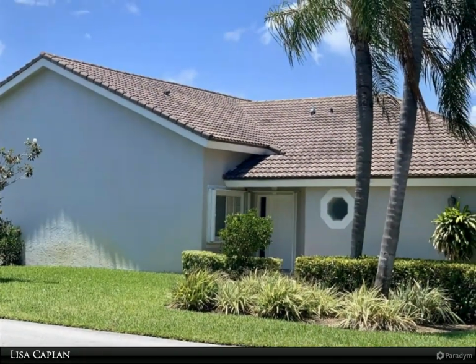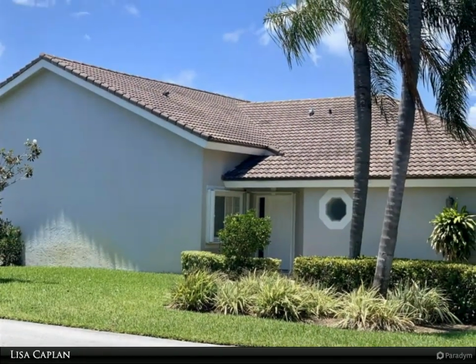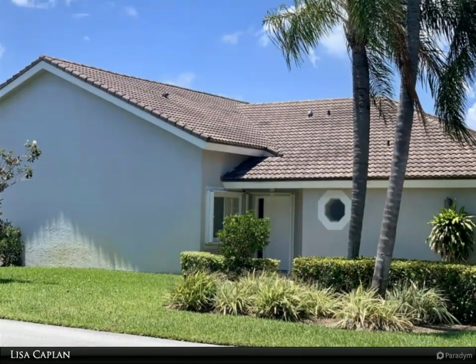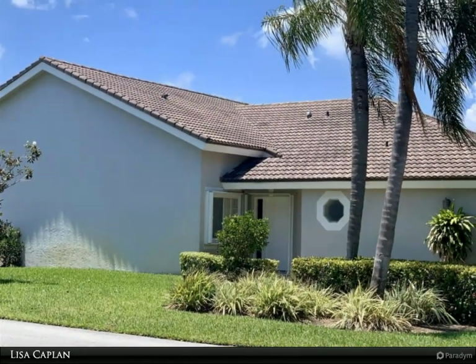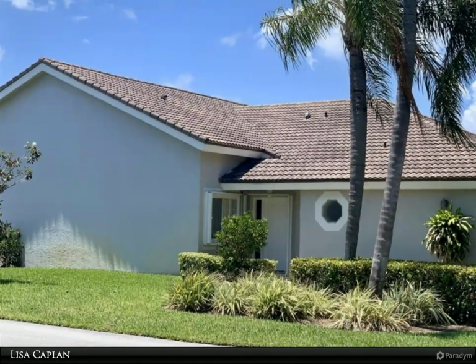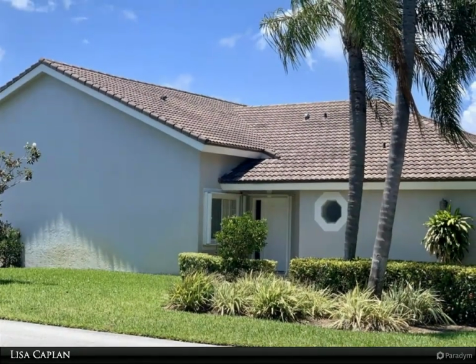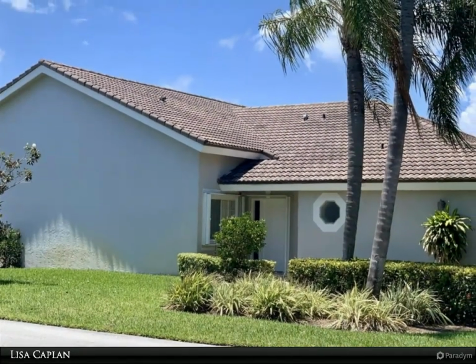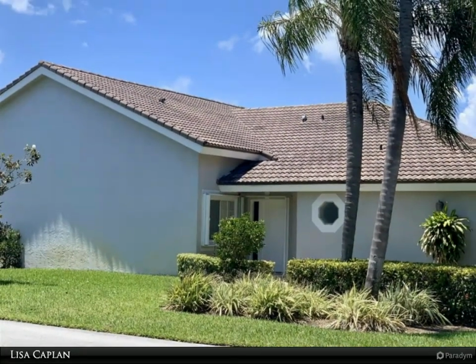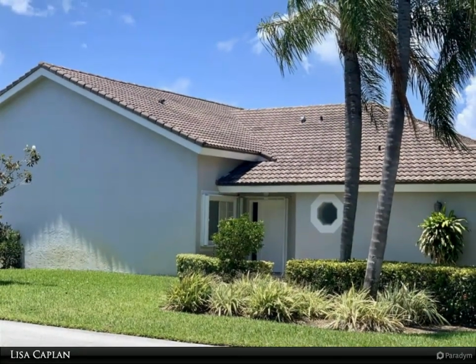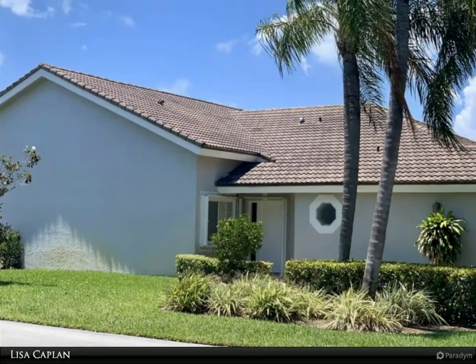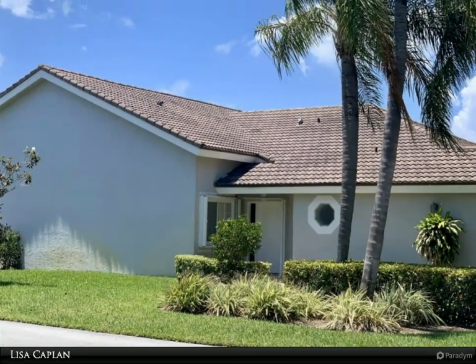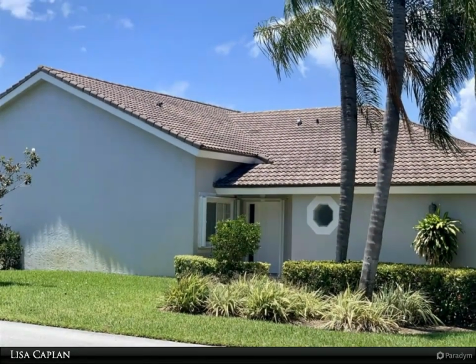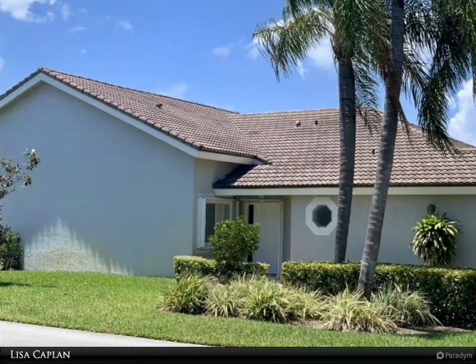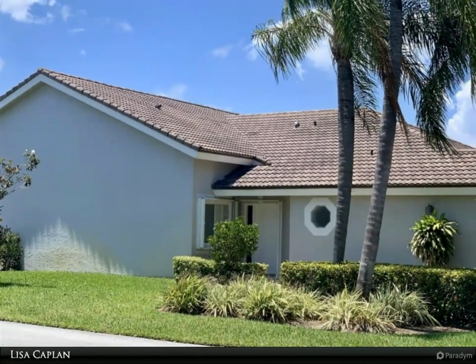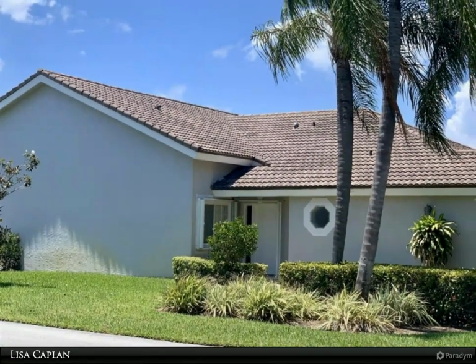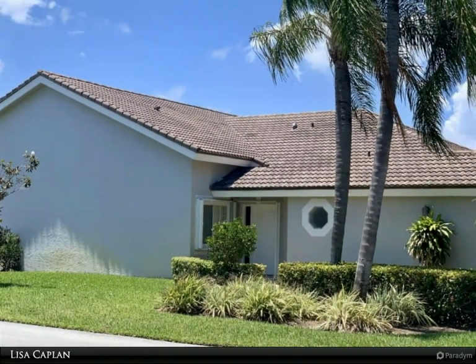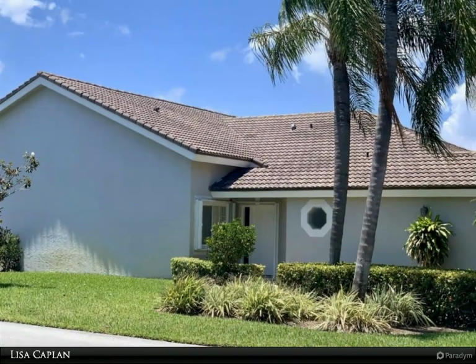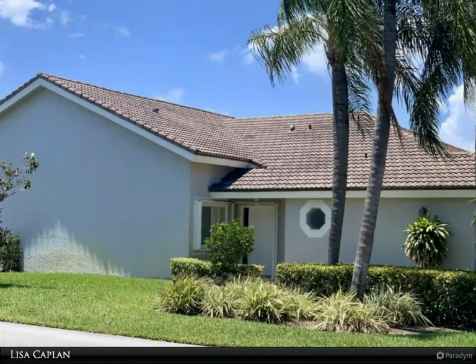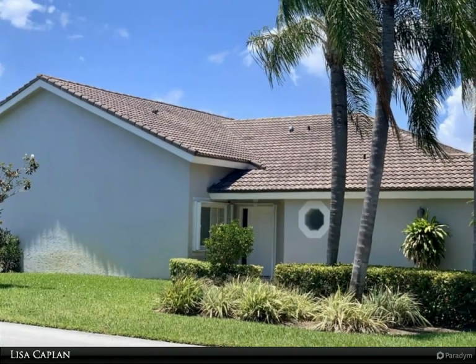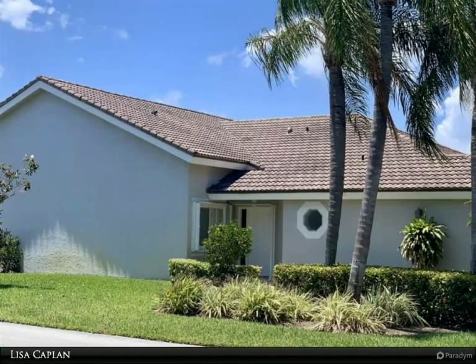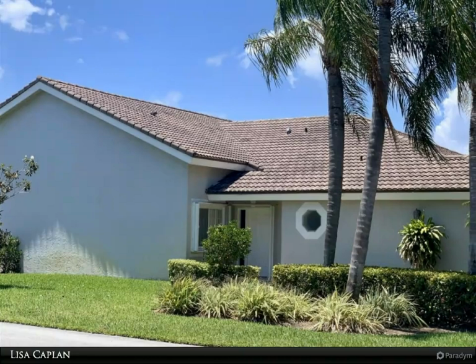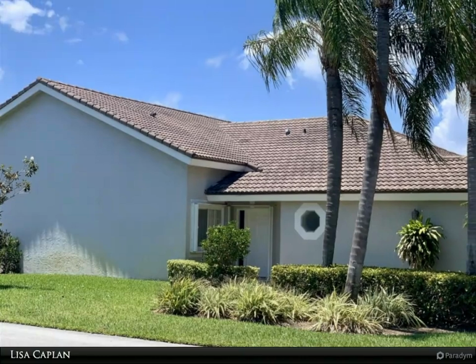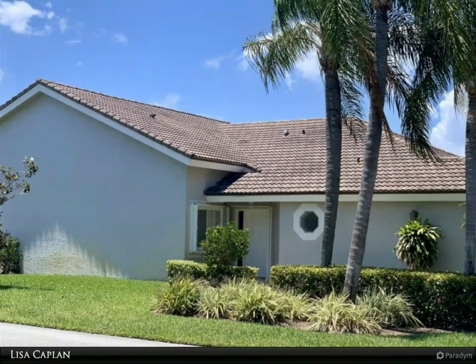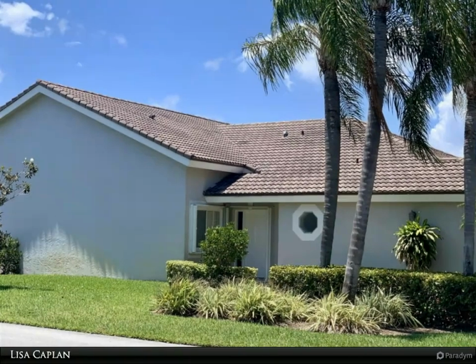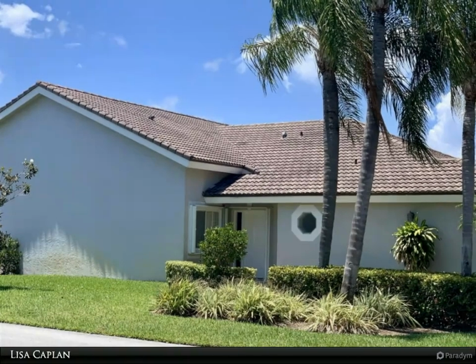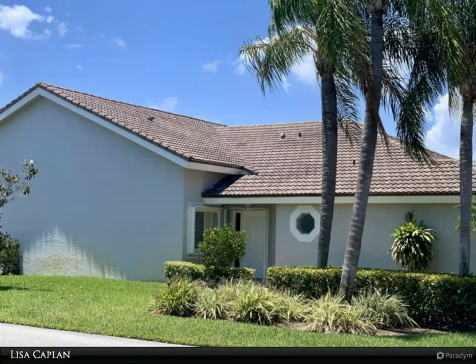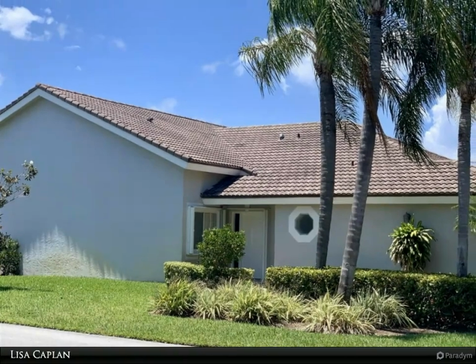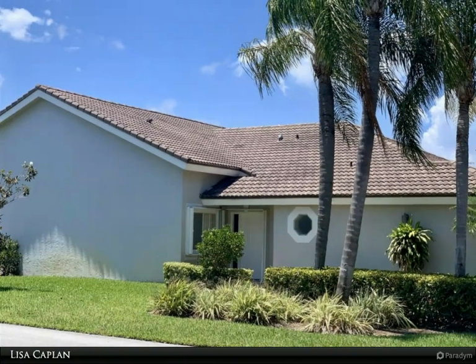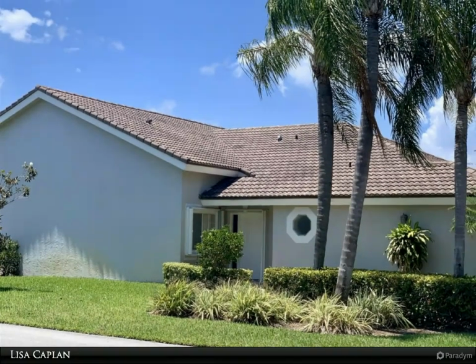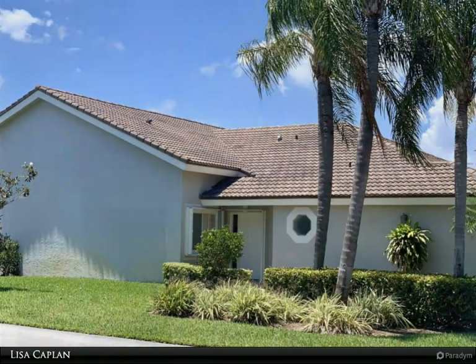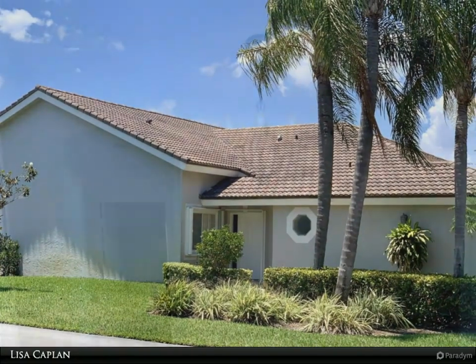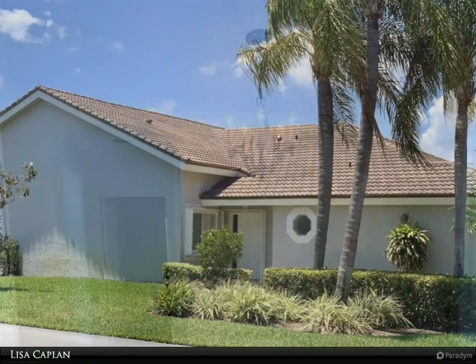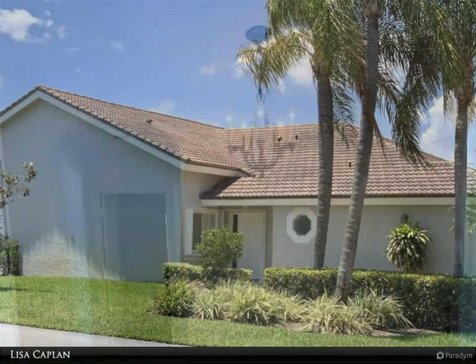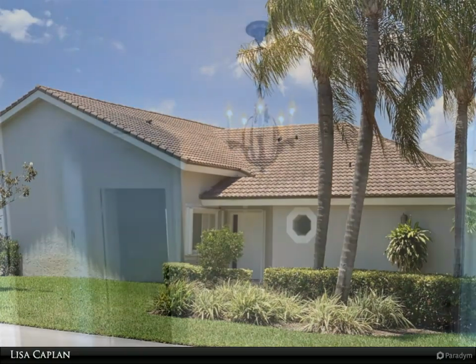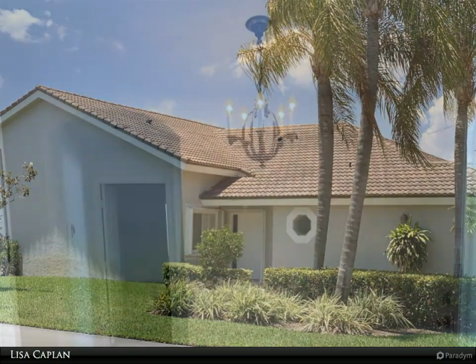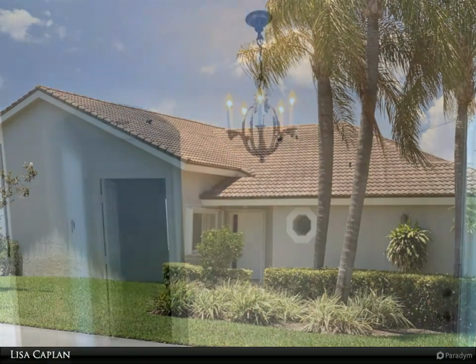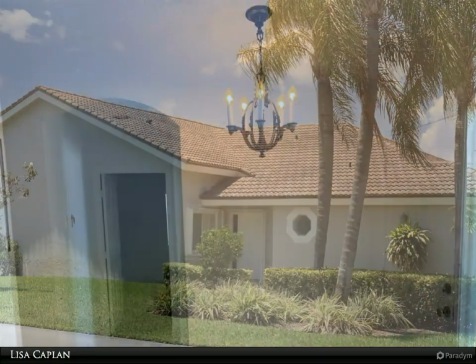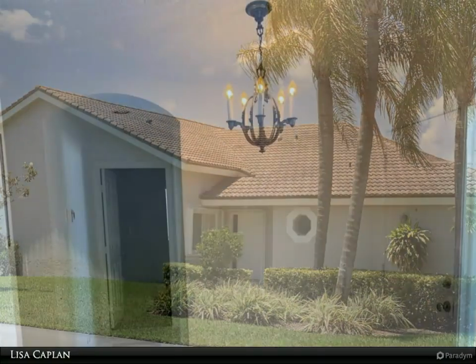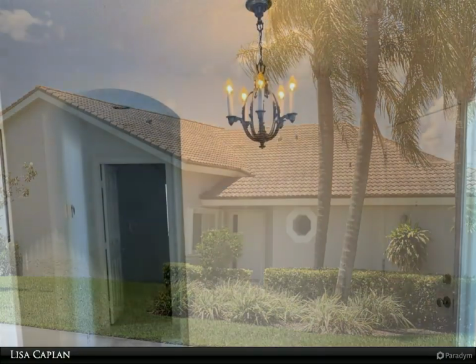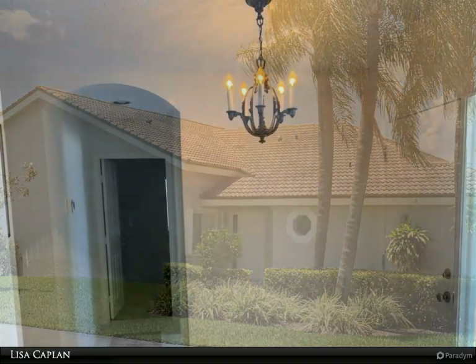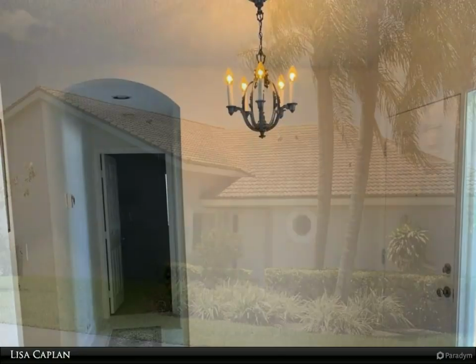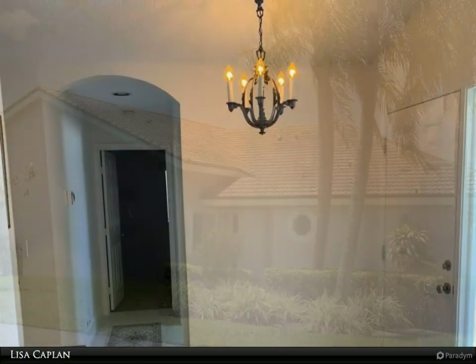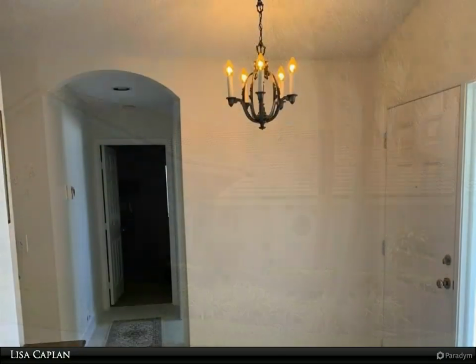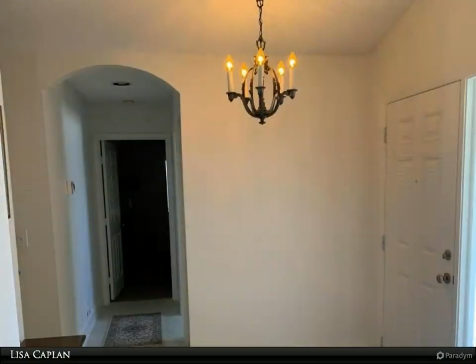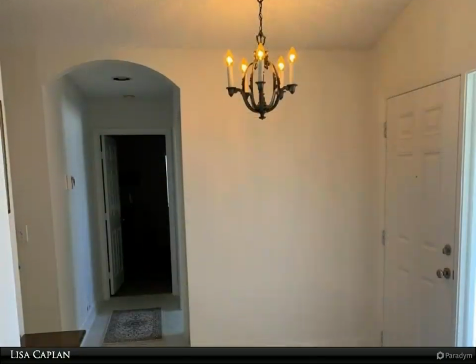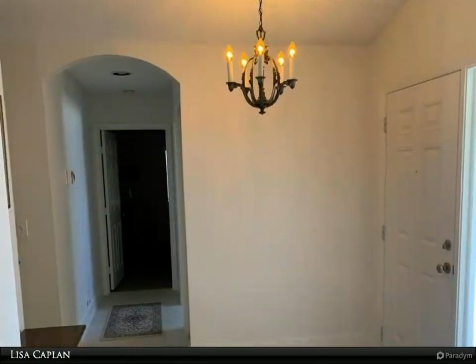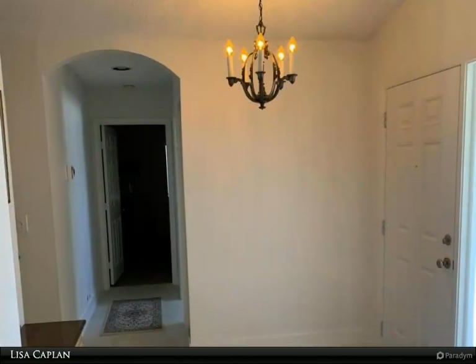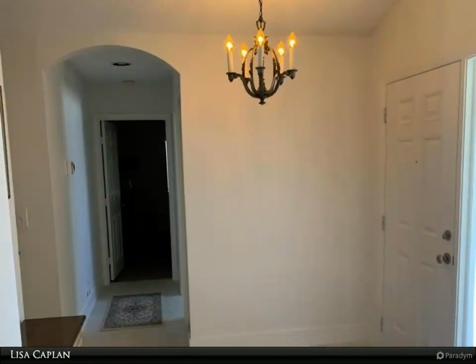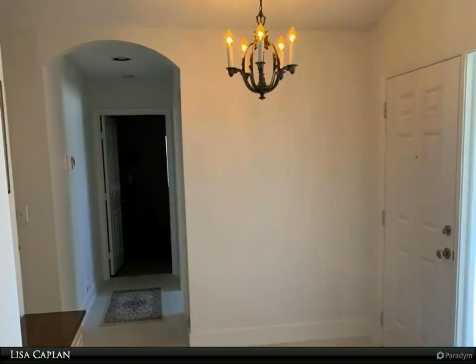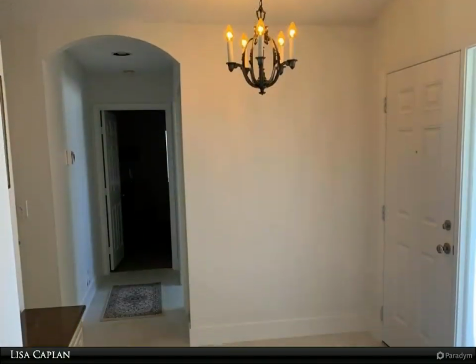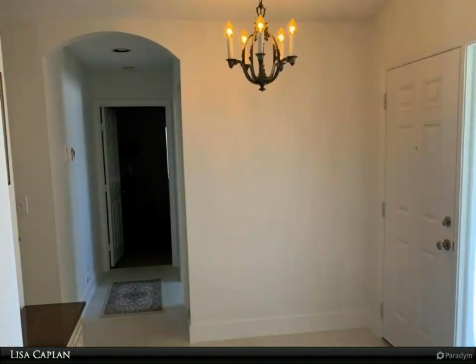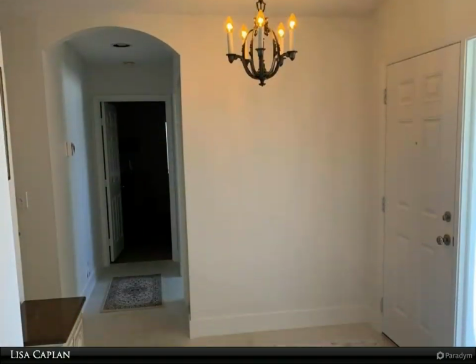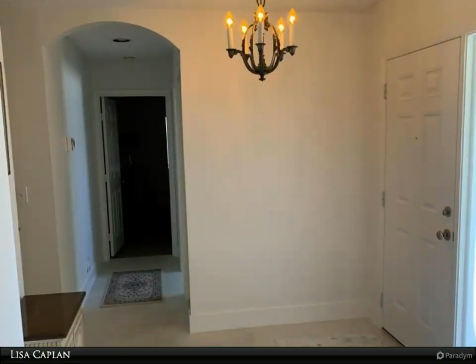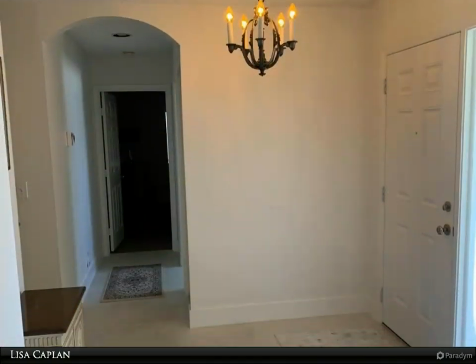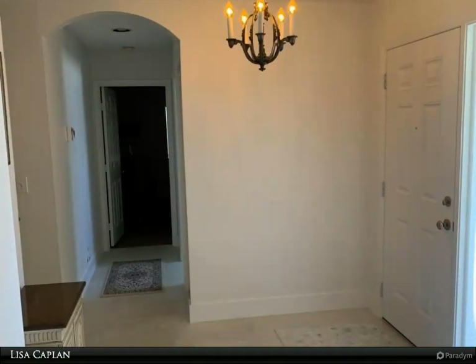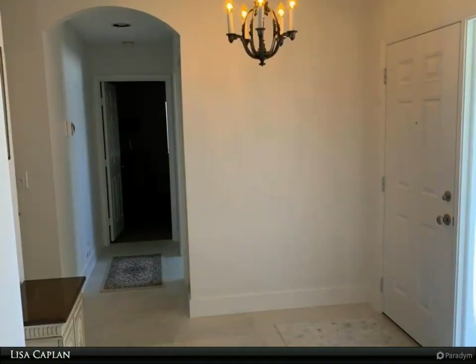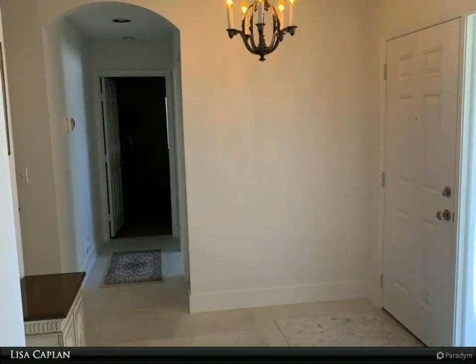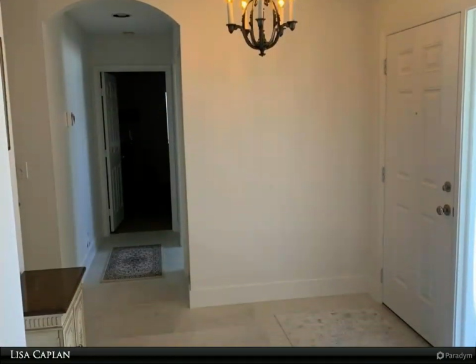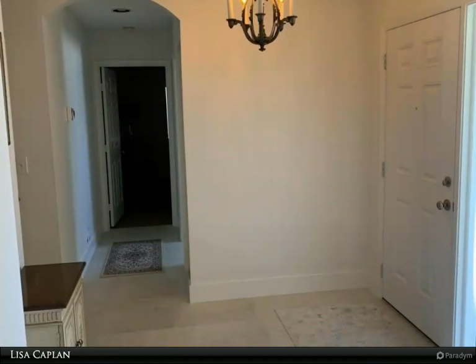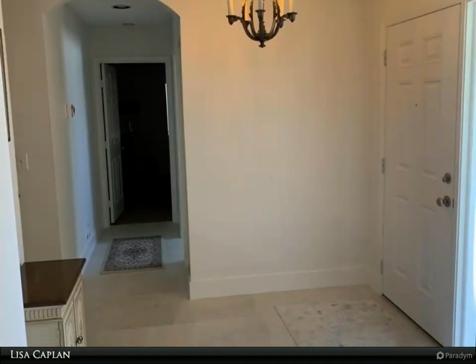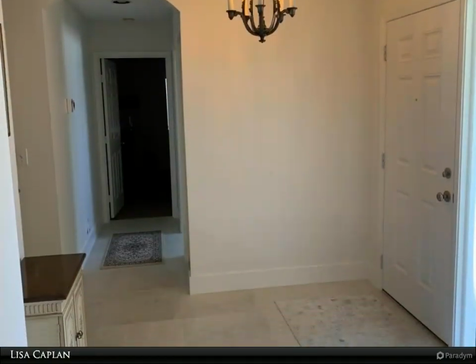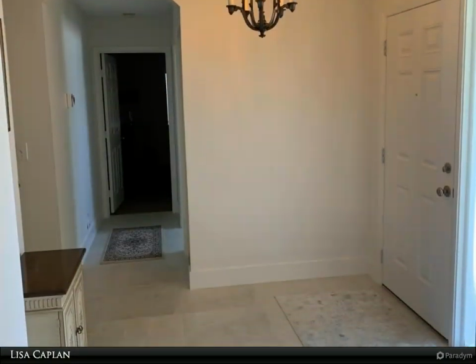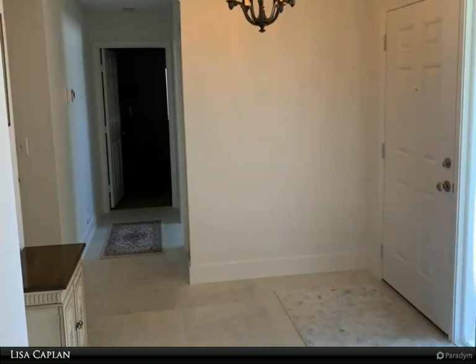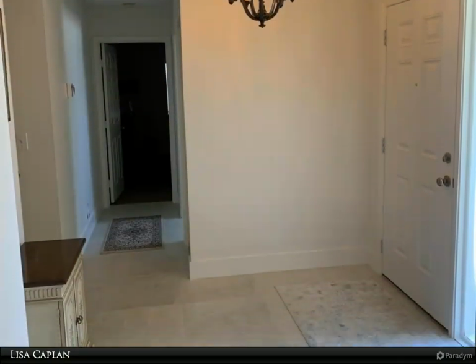Large open dining room and living room space with 16-foot ceilings, opens to a screened-in patio surrounded by tropical palms.